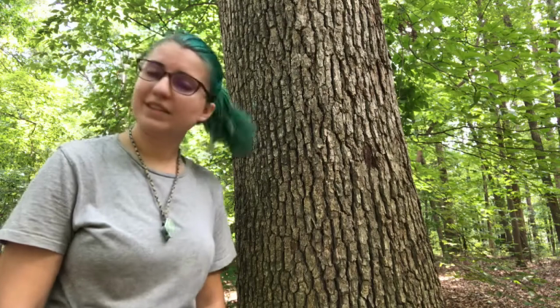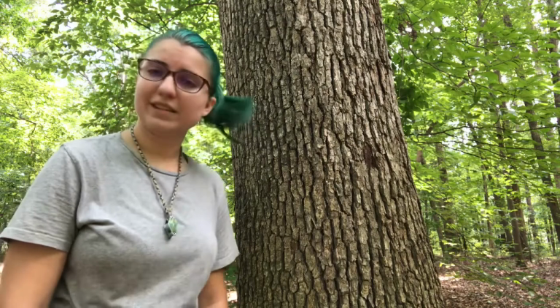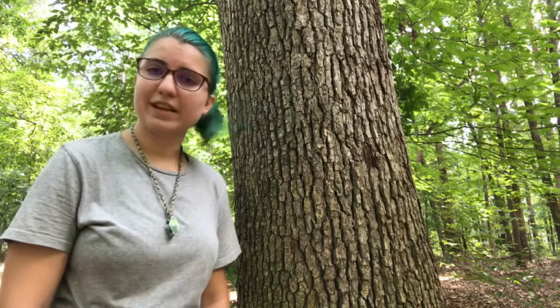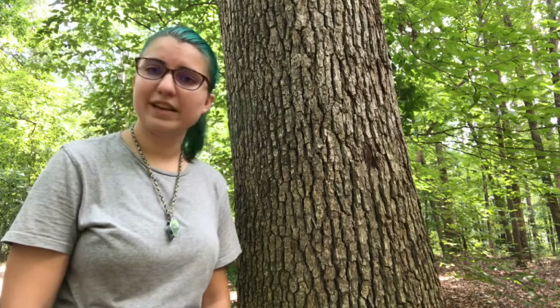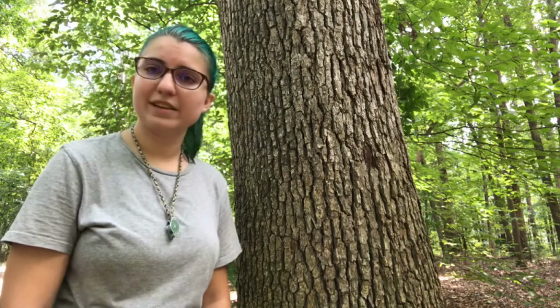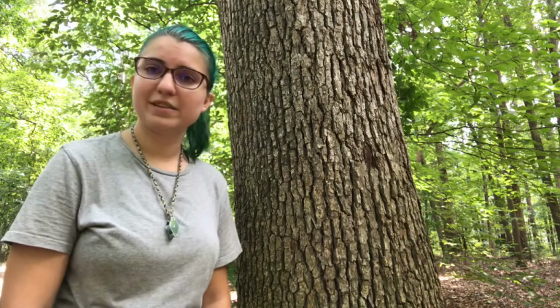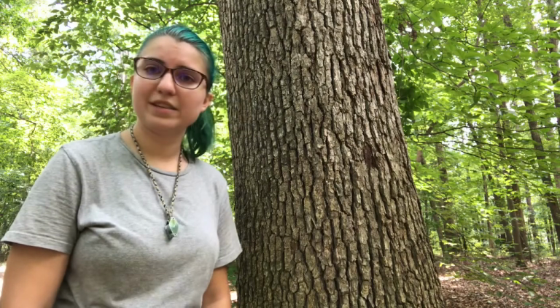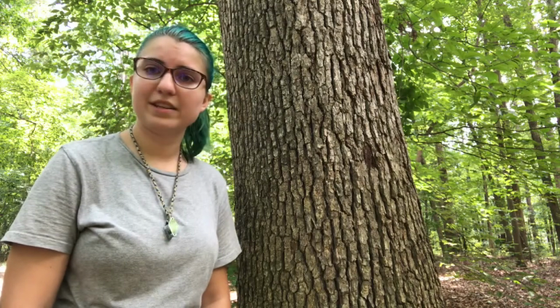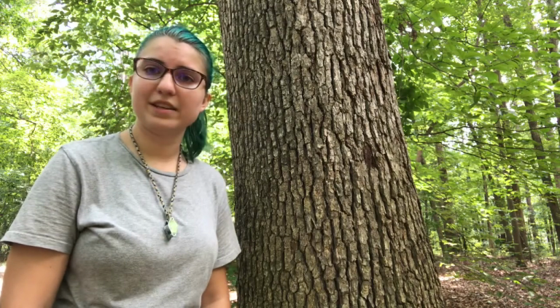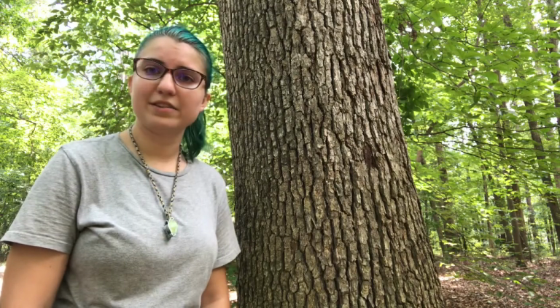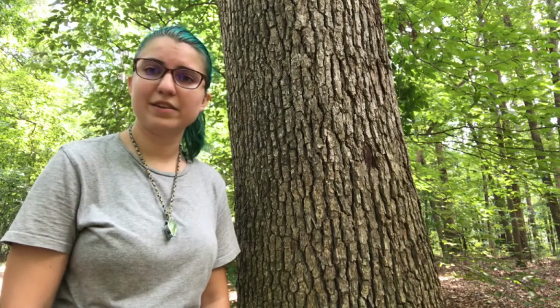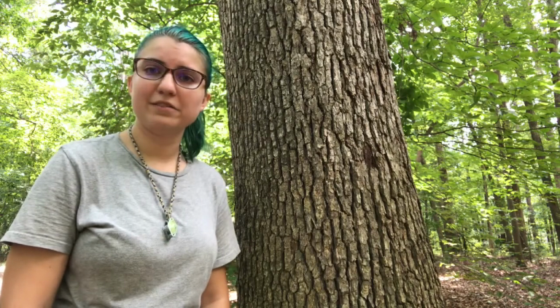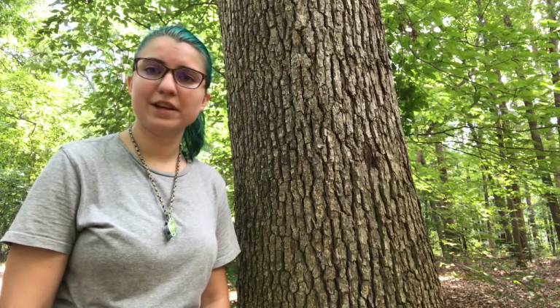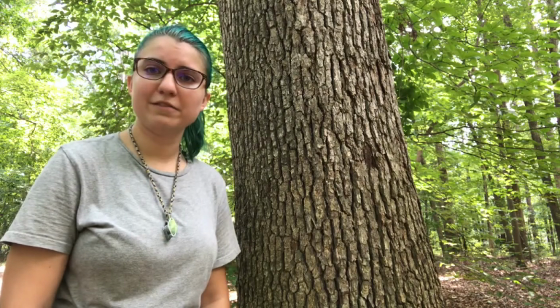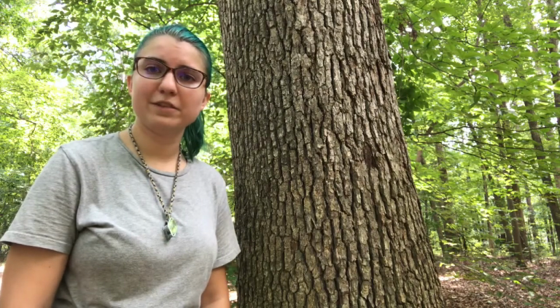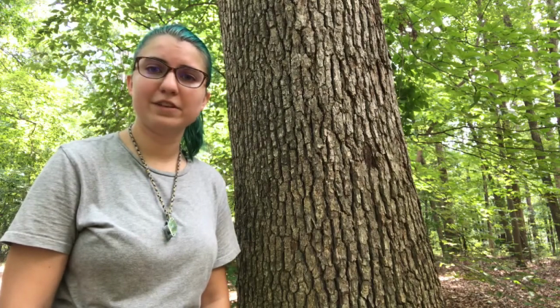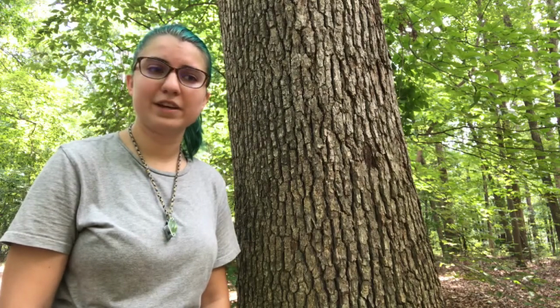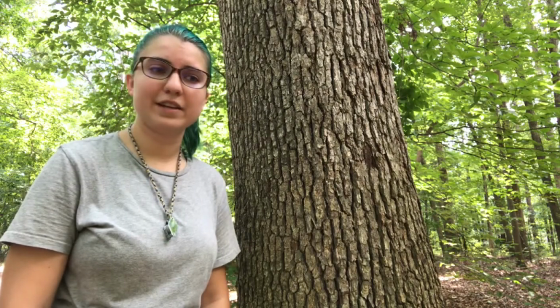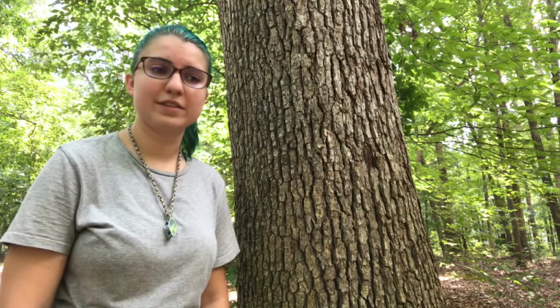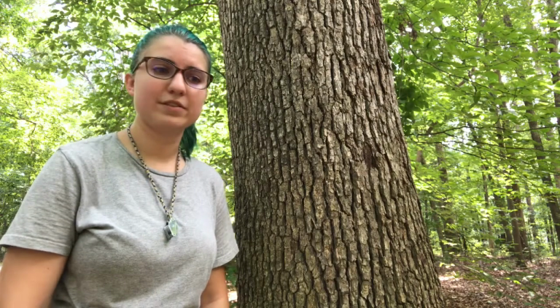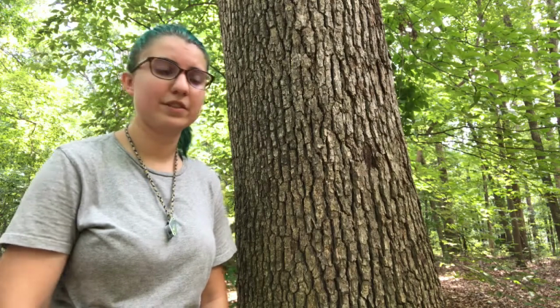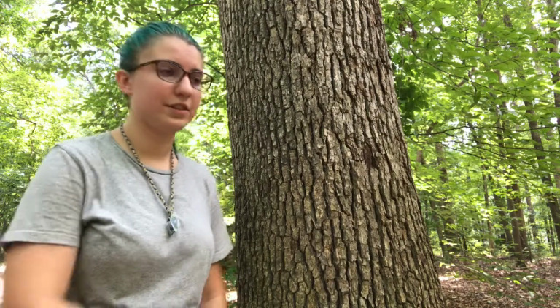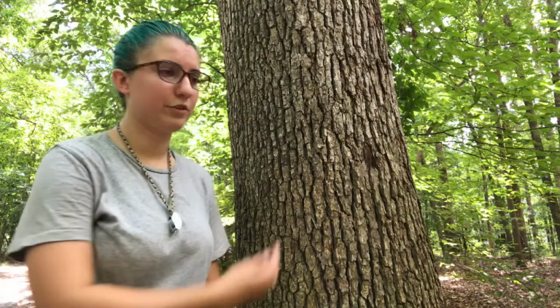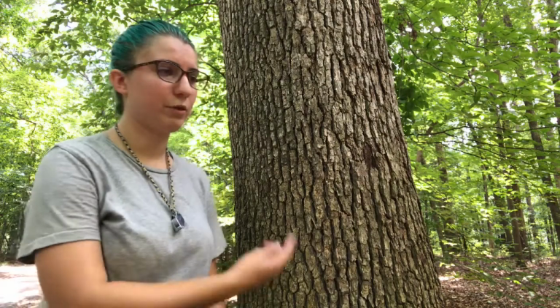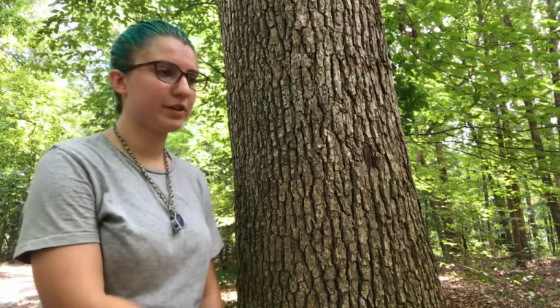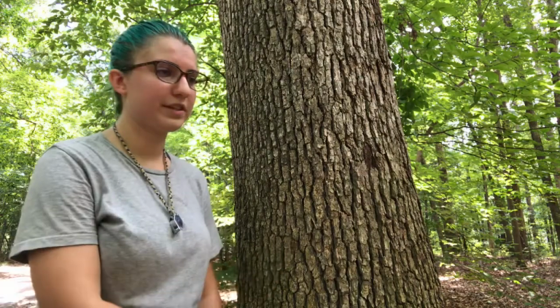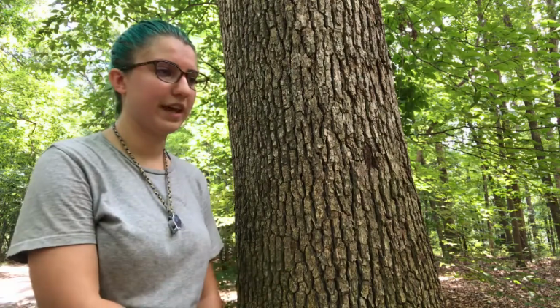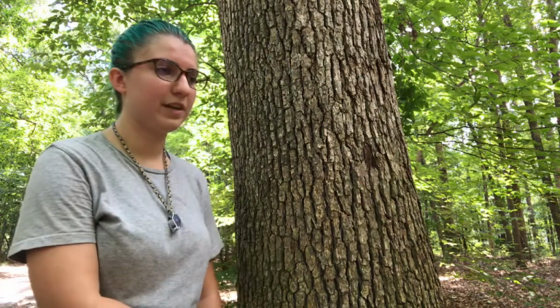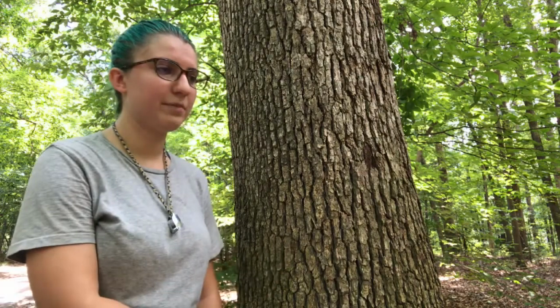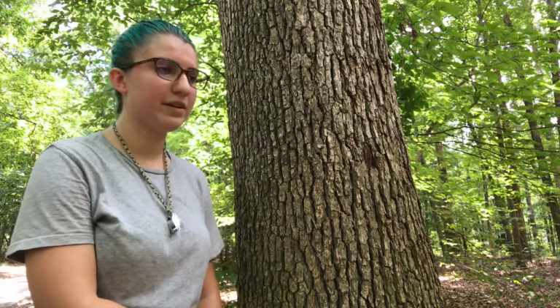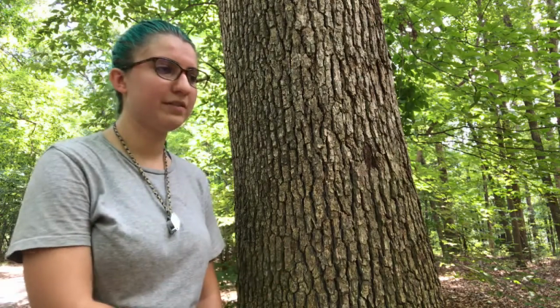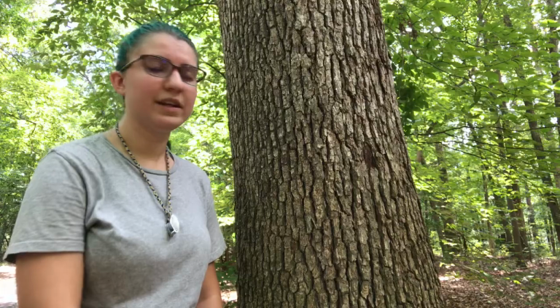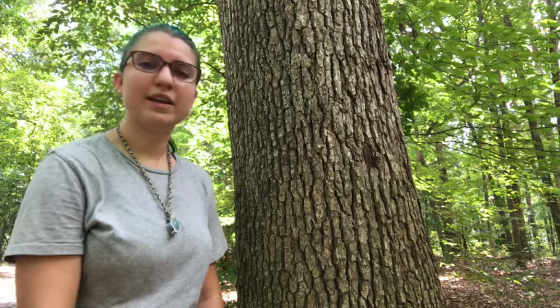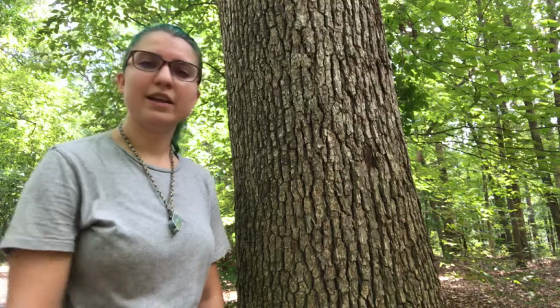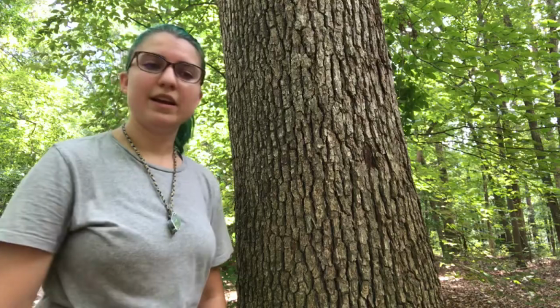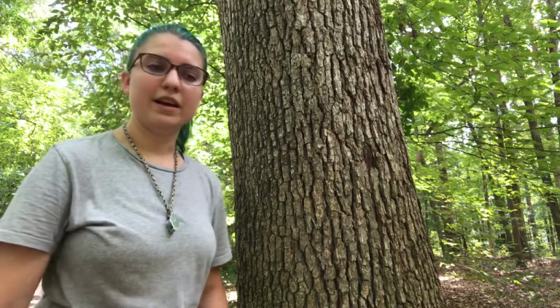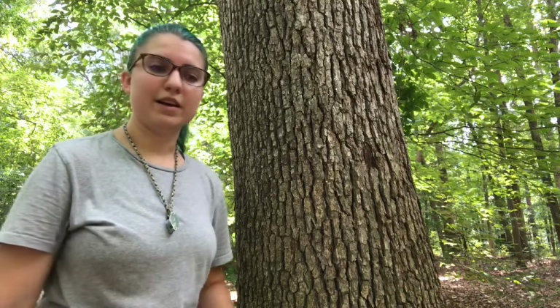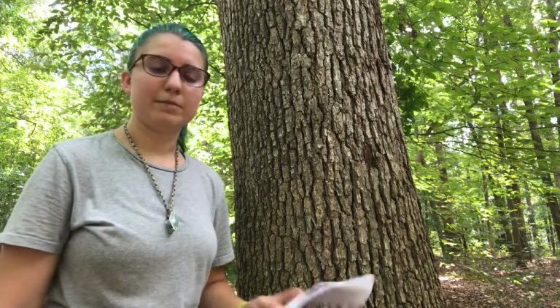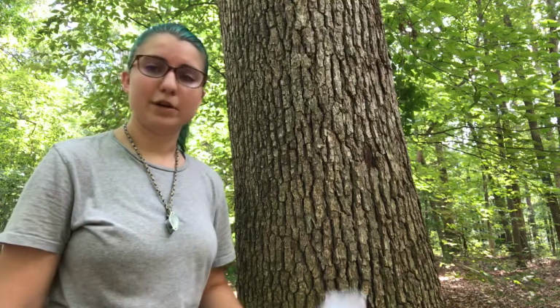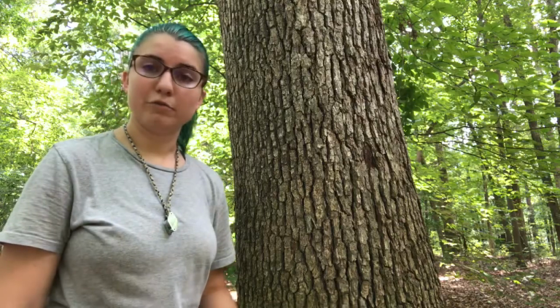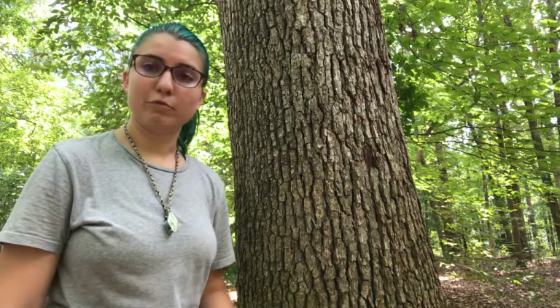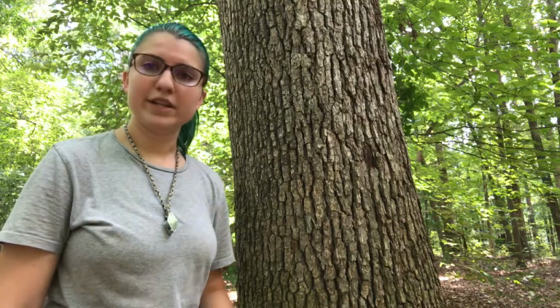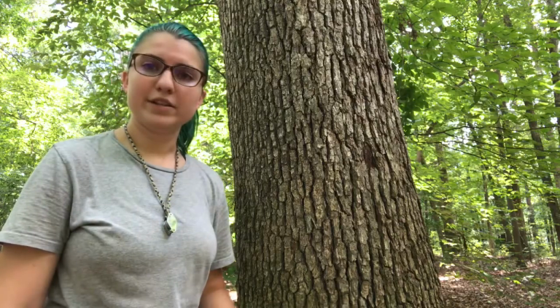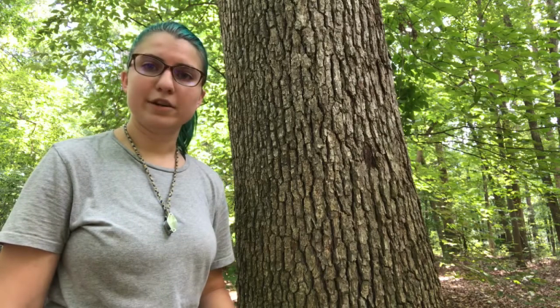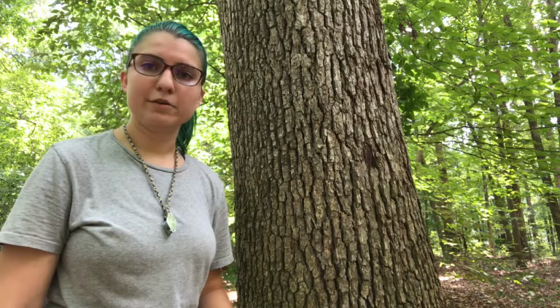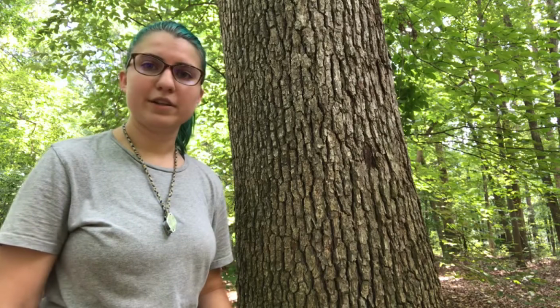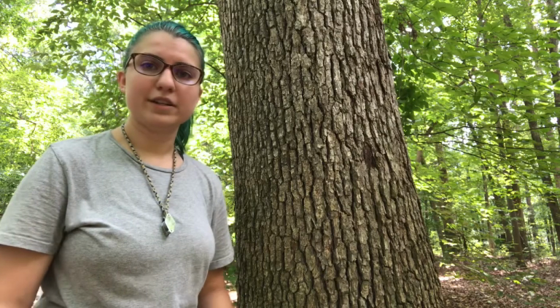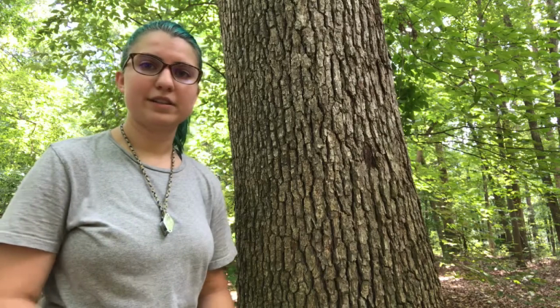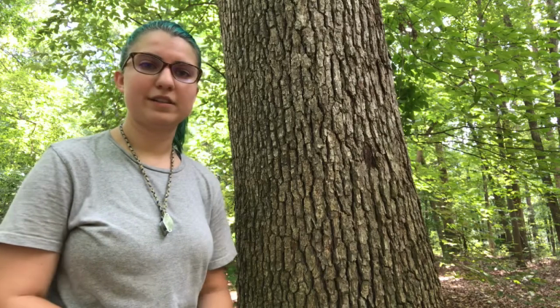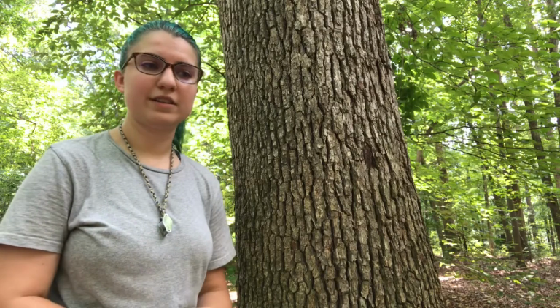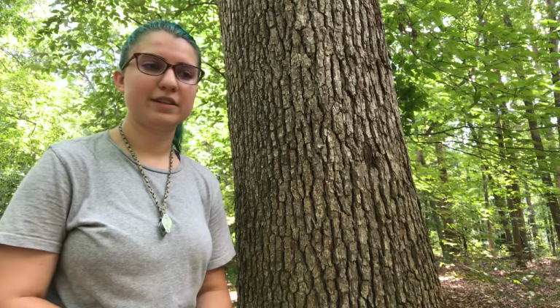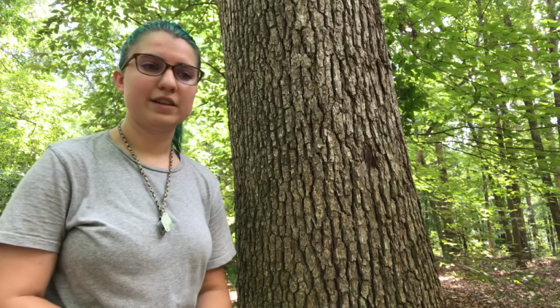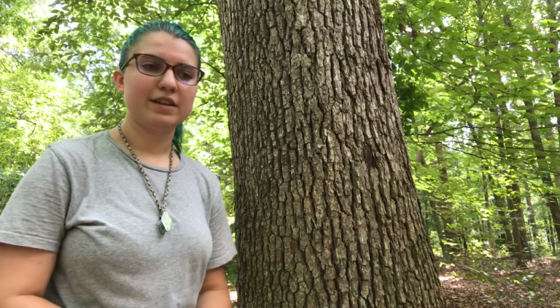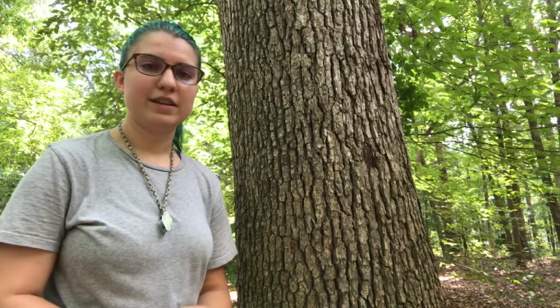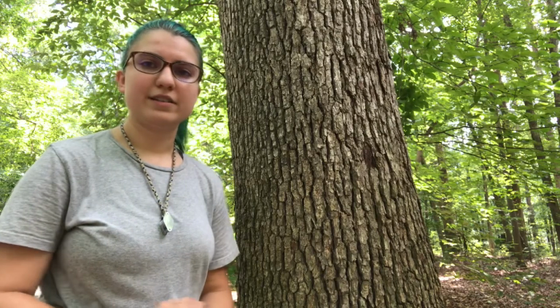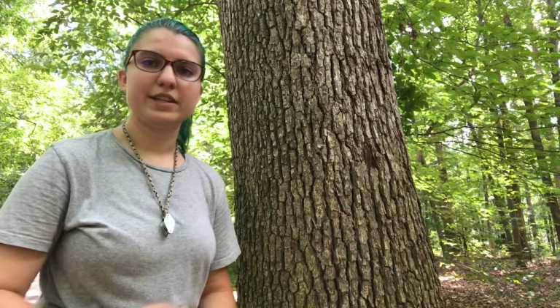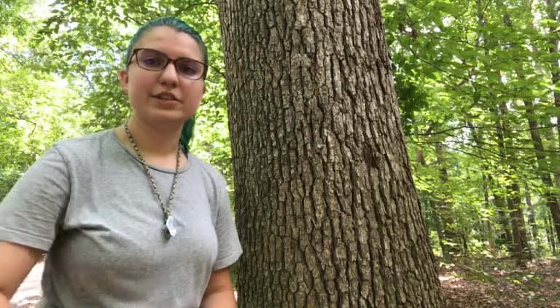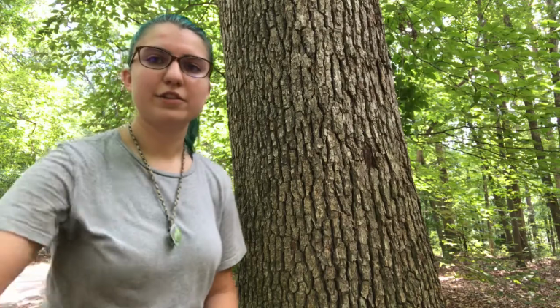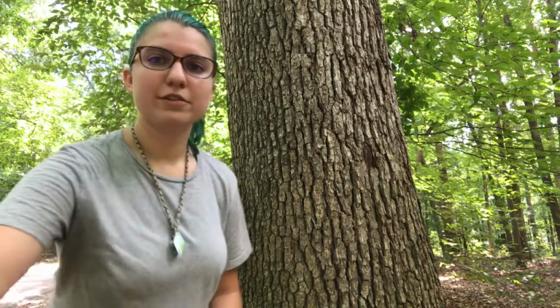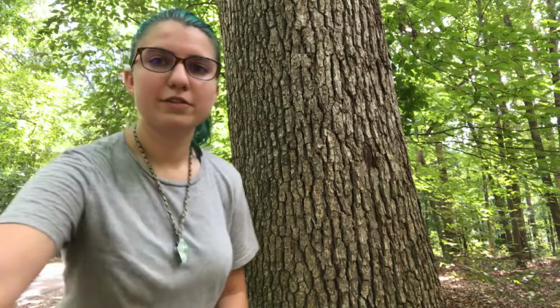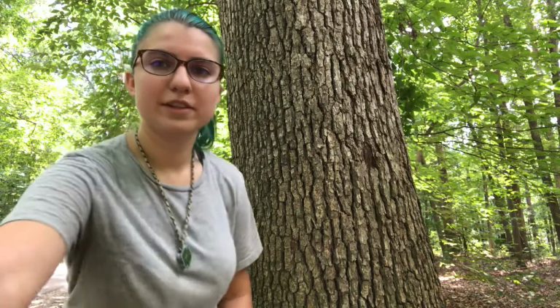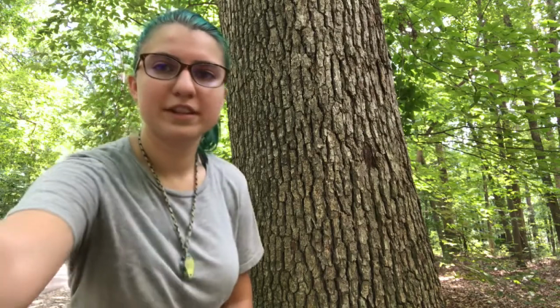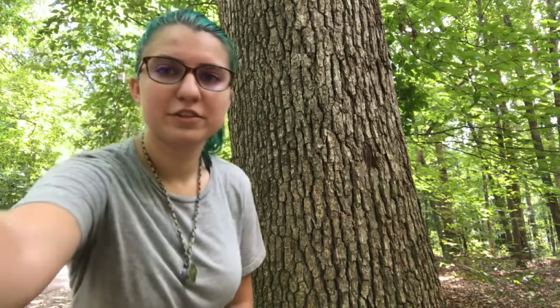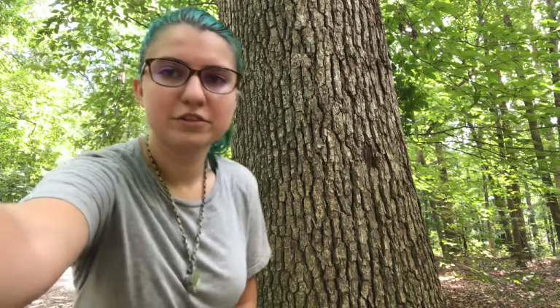And that's all I've got for you guys. This is Quercus alba, our white oak. Stay tuned for the next tree.